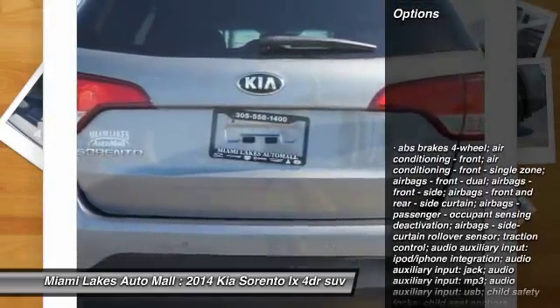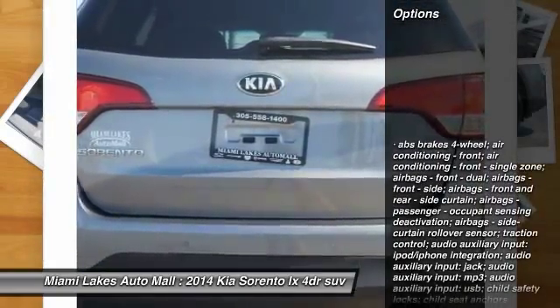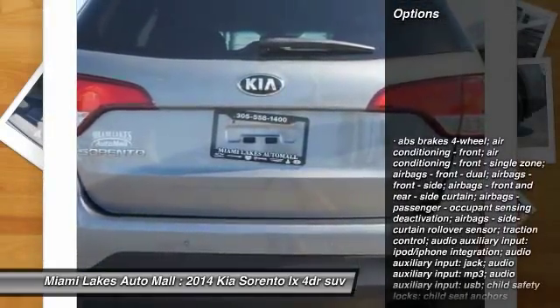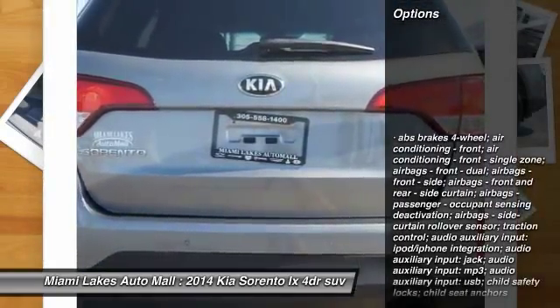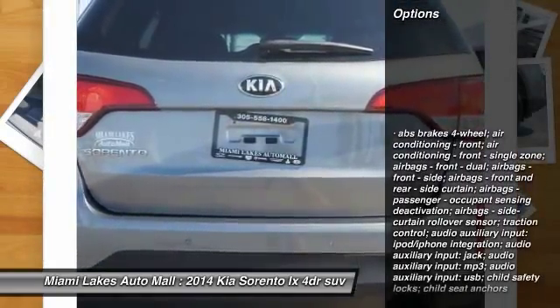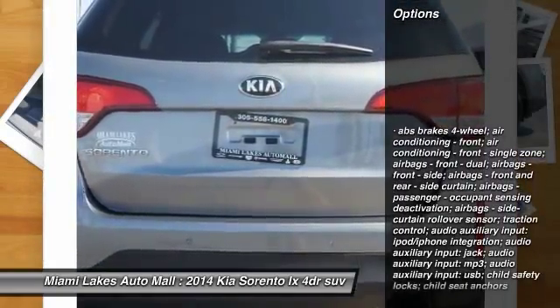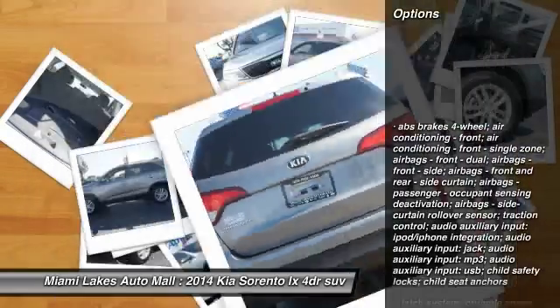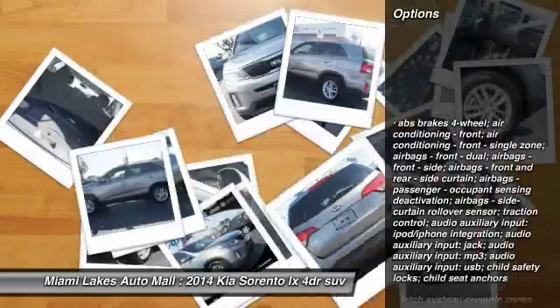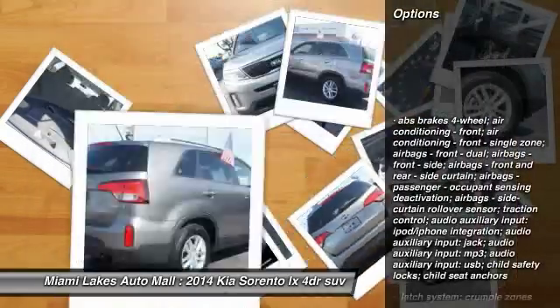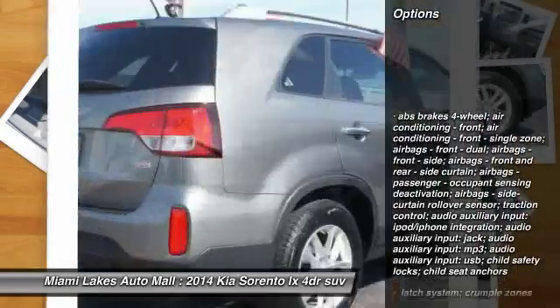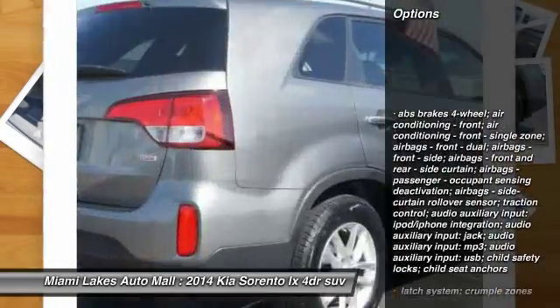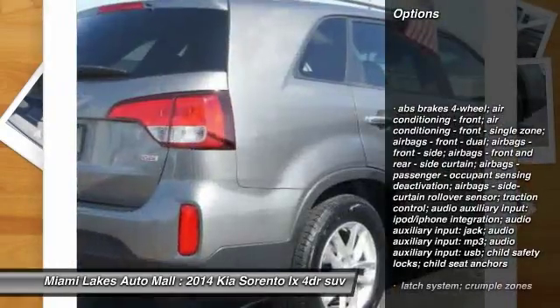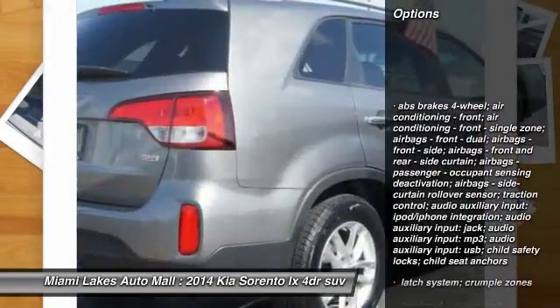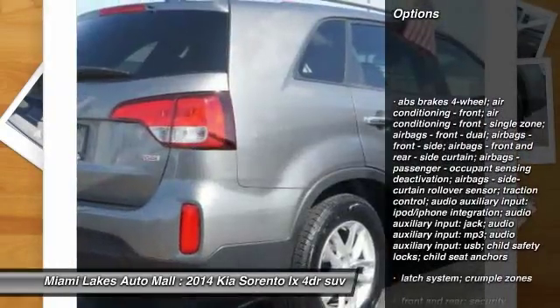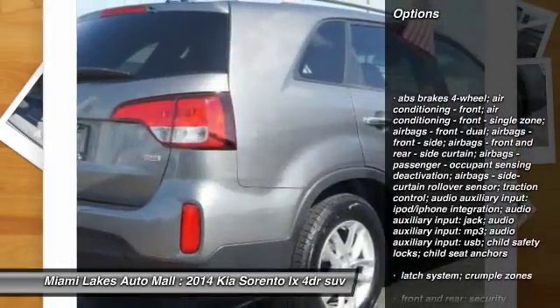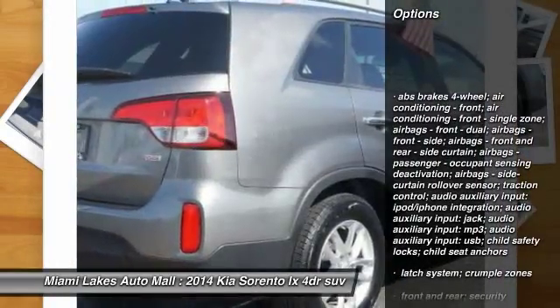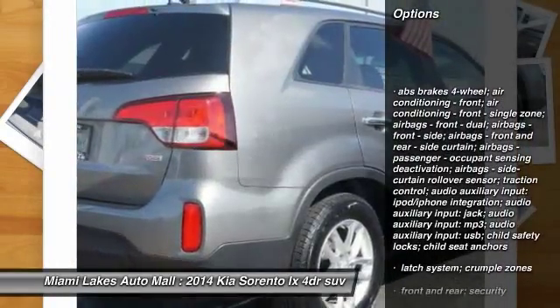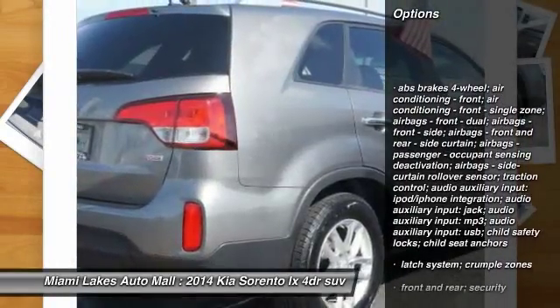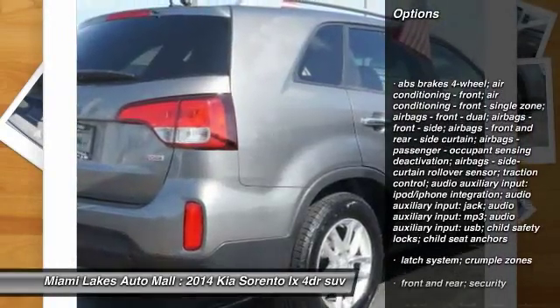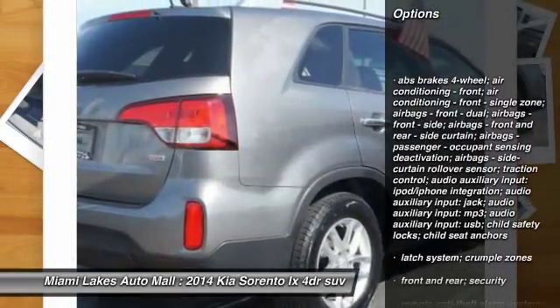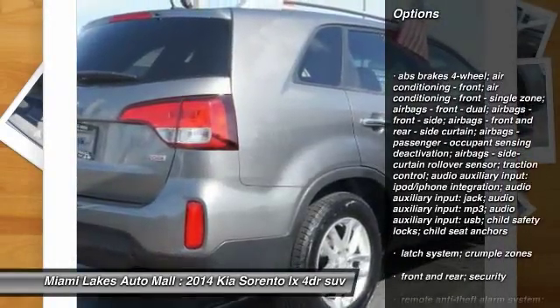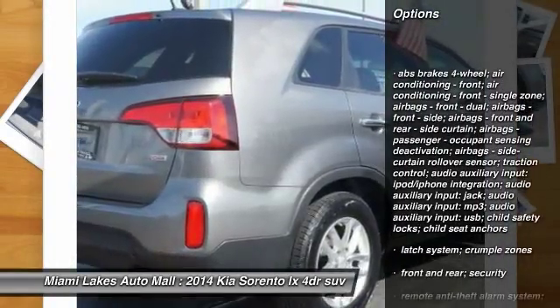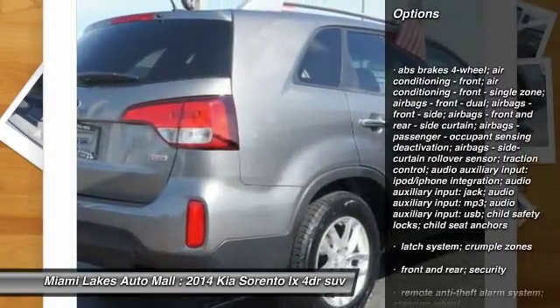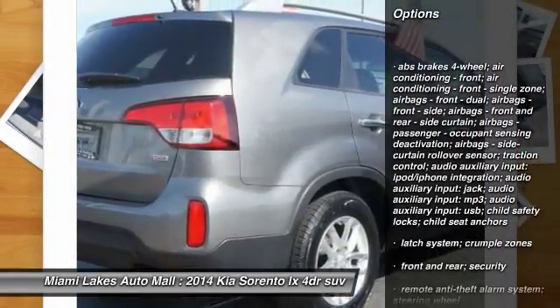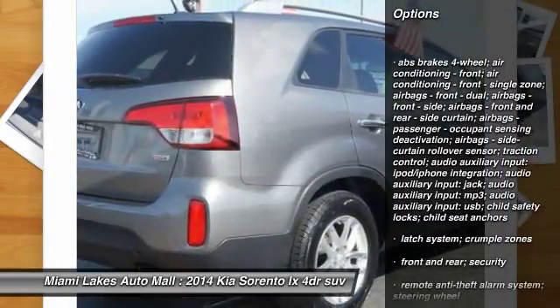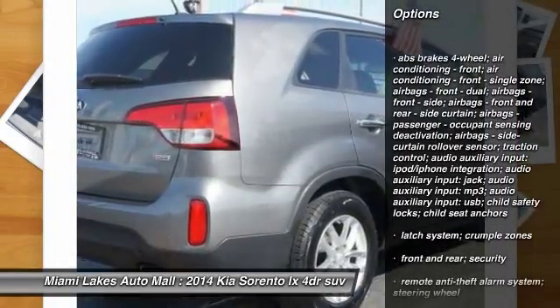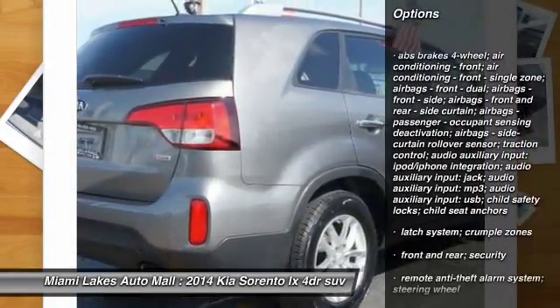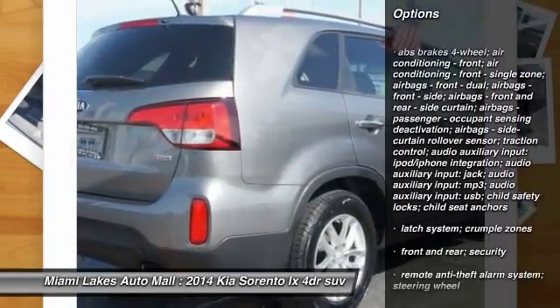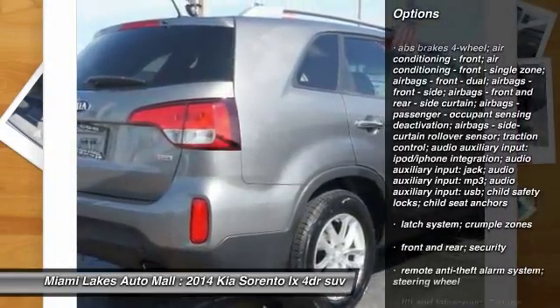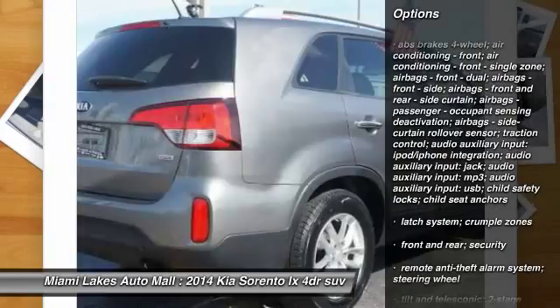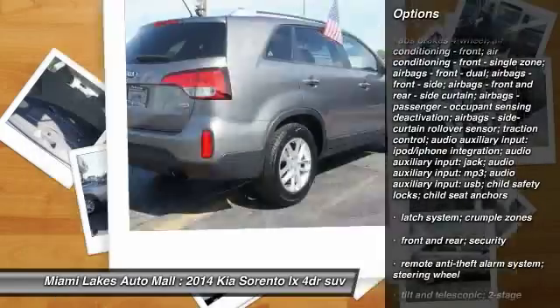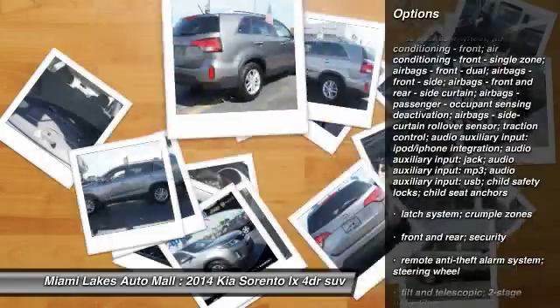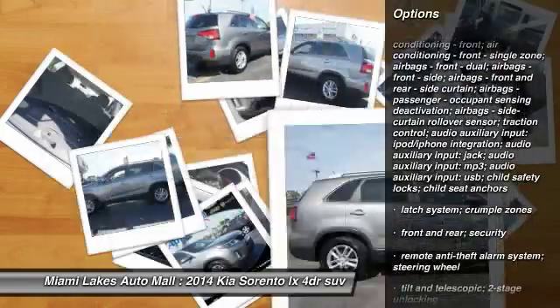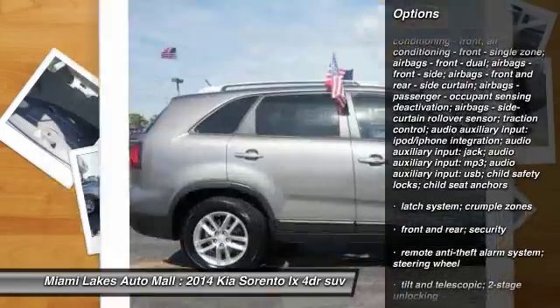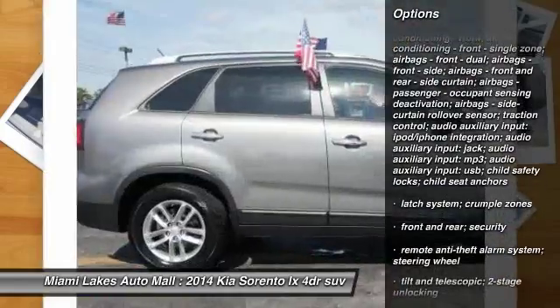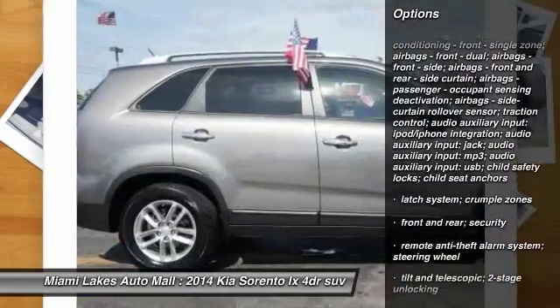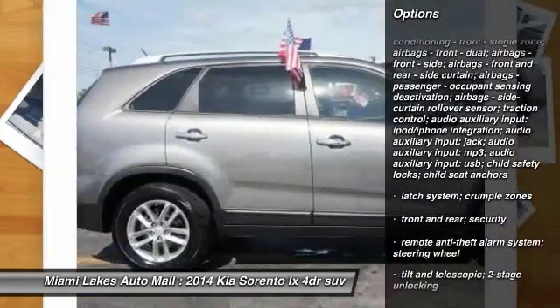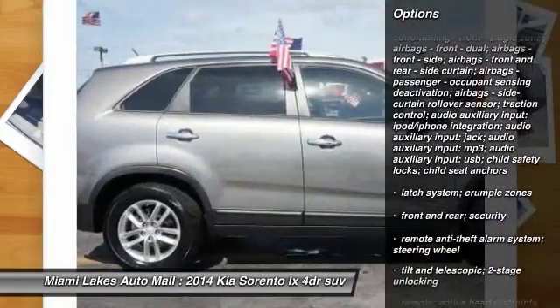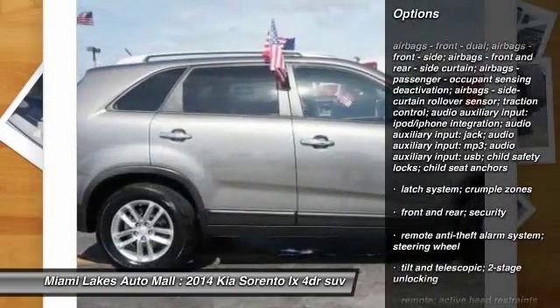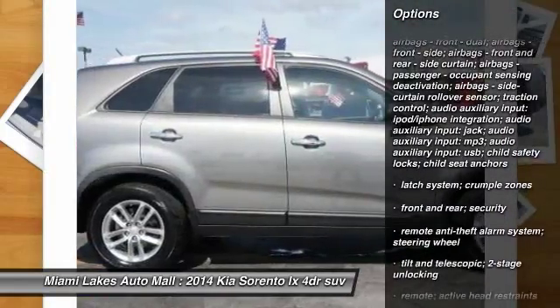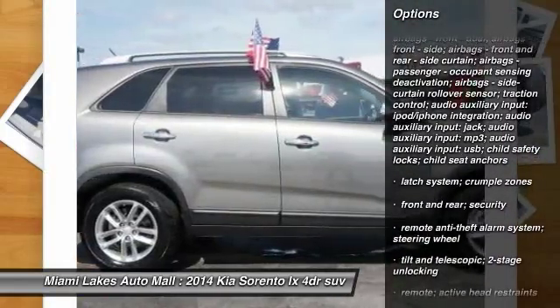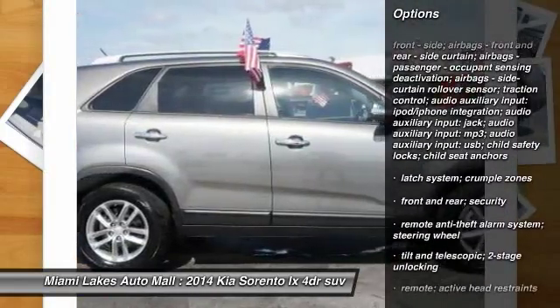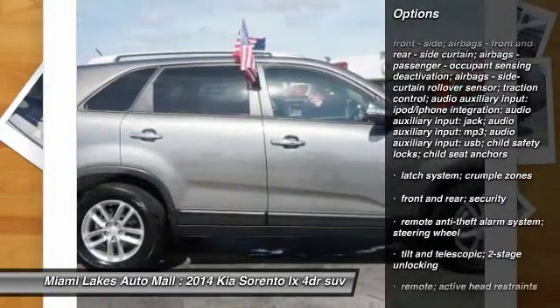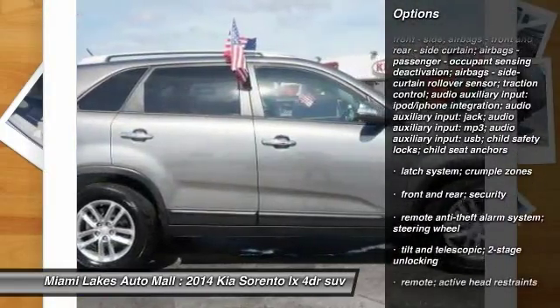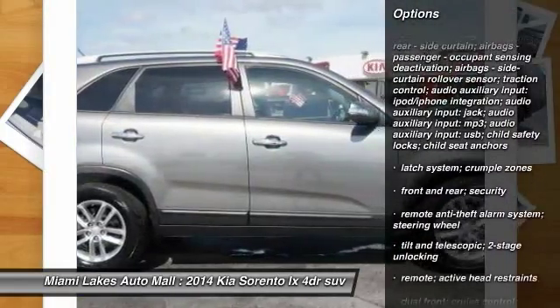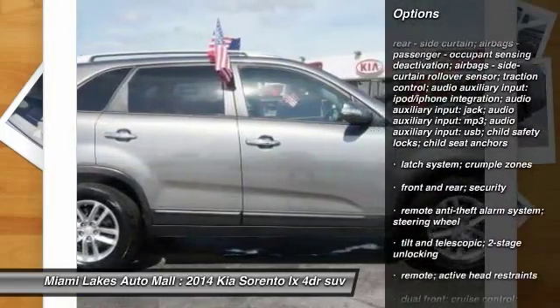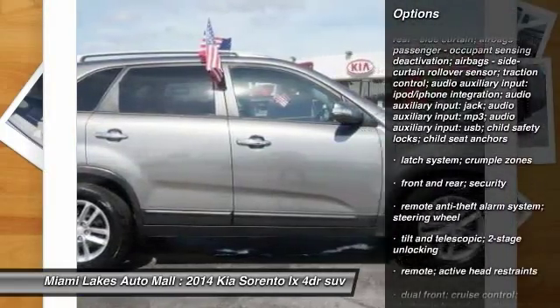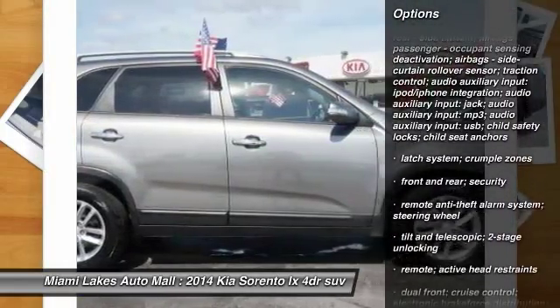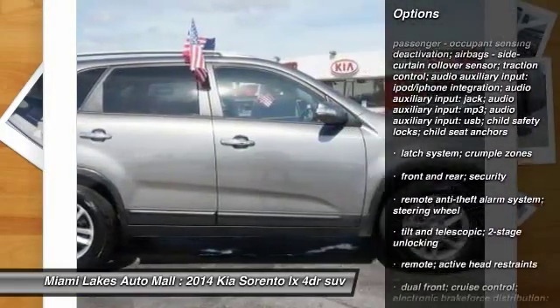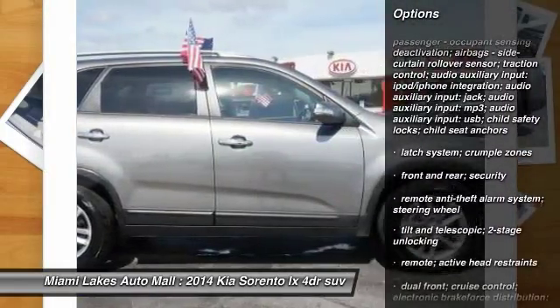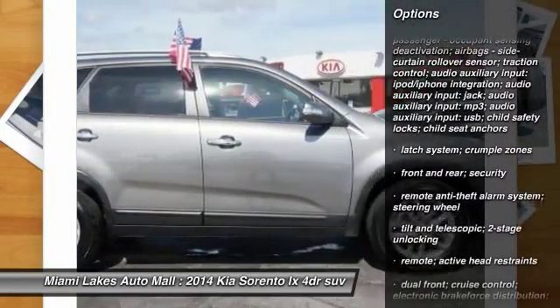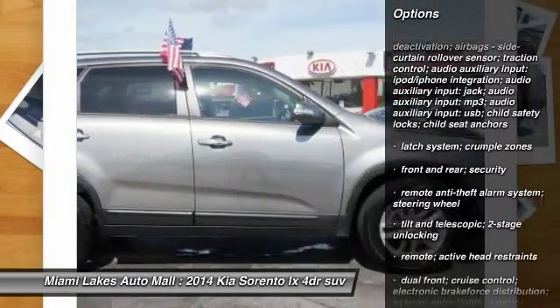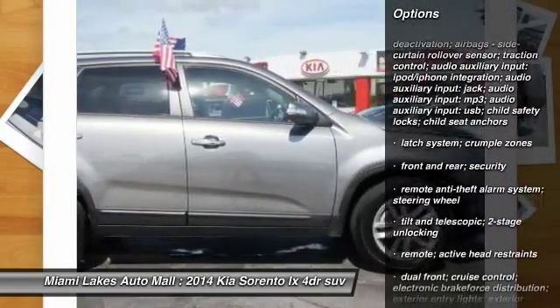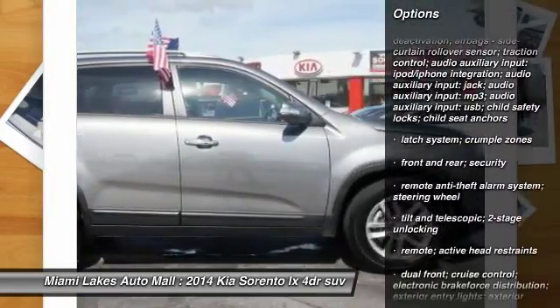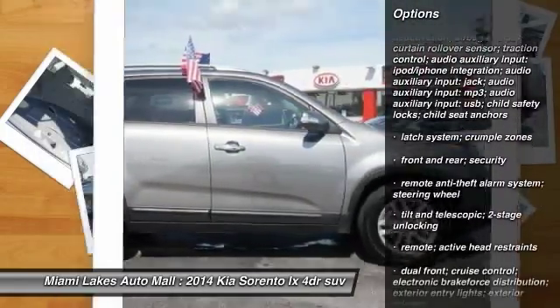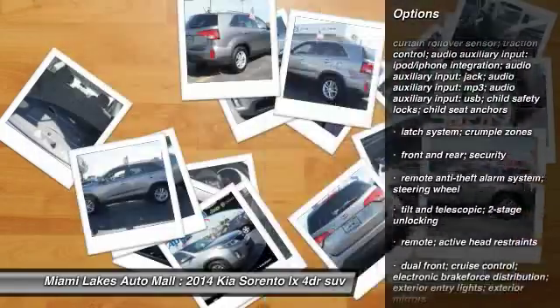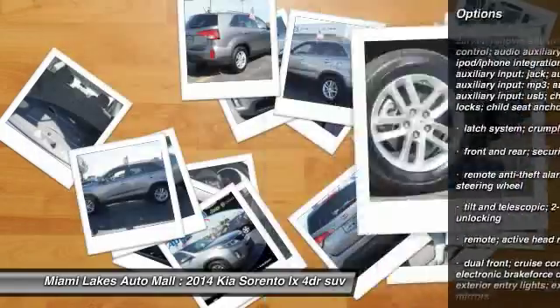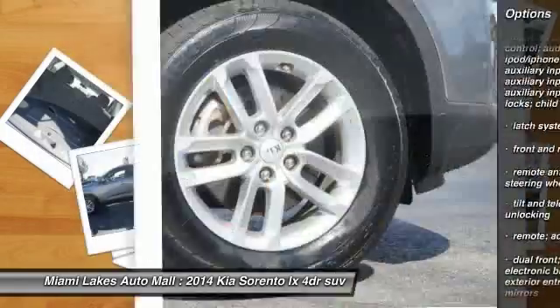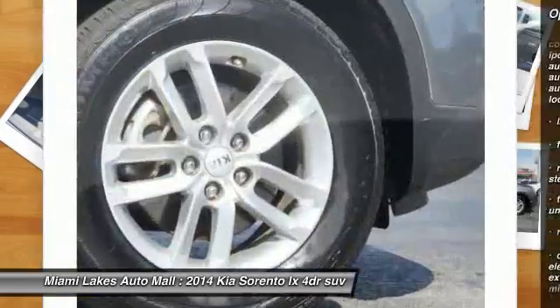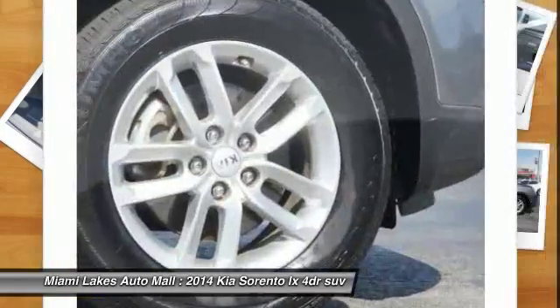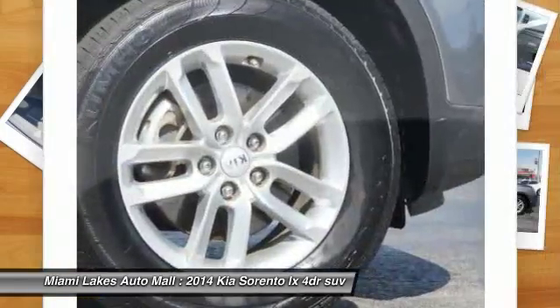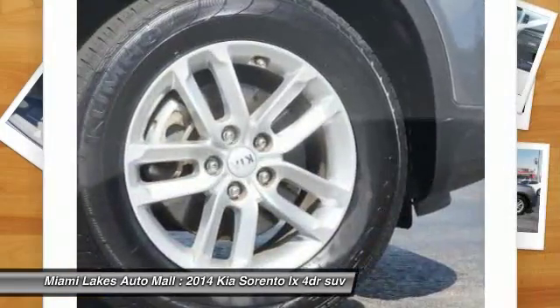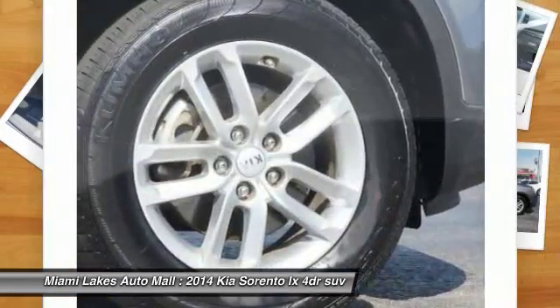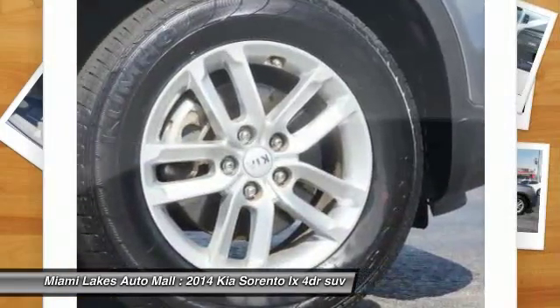Tinted glass. This isn't just a vehicle, it's an experience. So stop in for a test drive today.